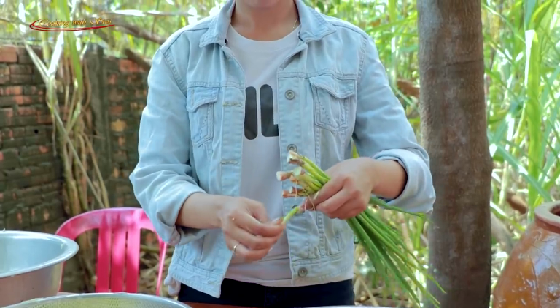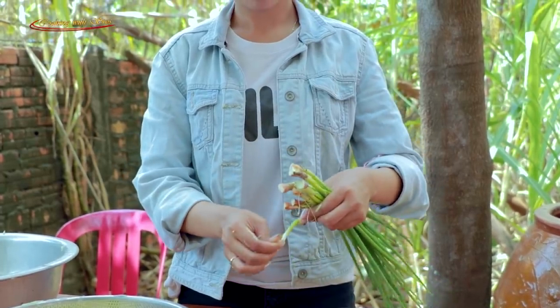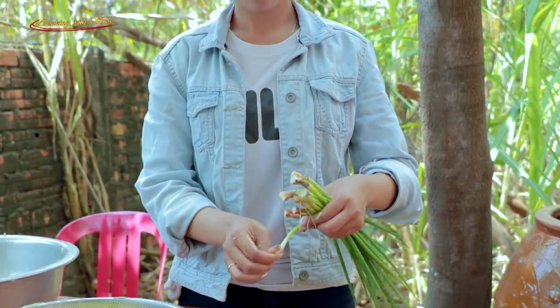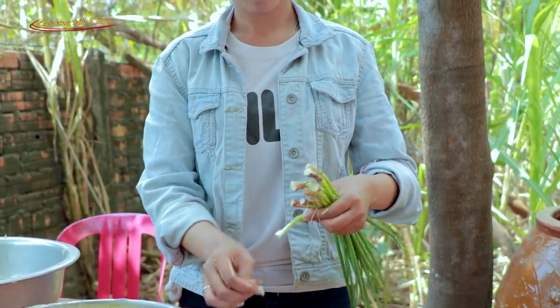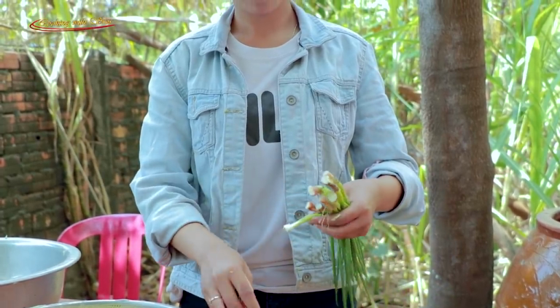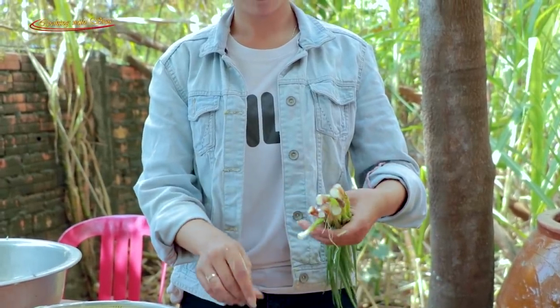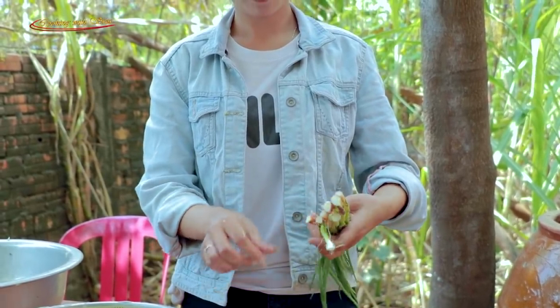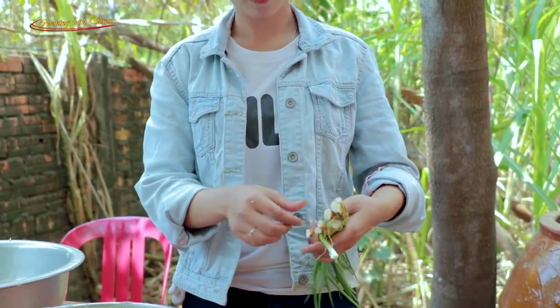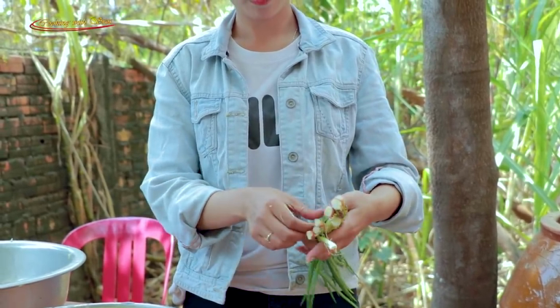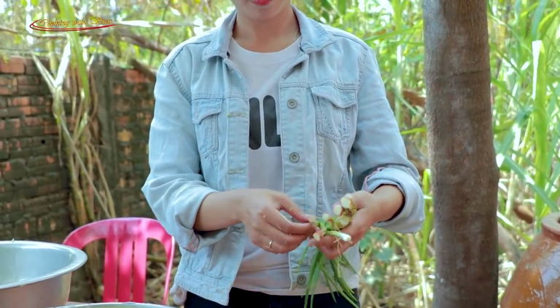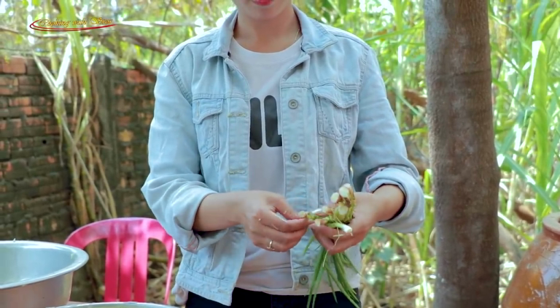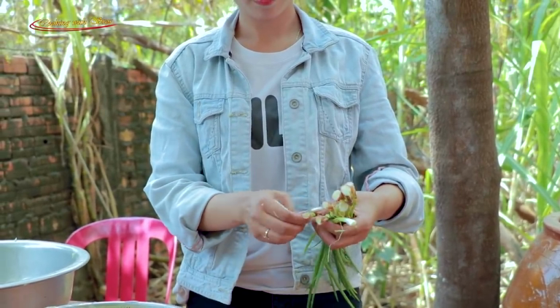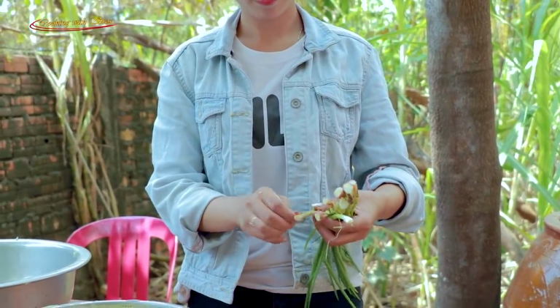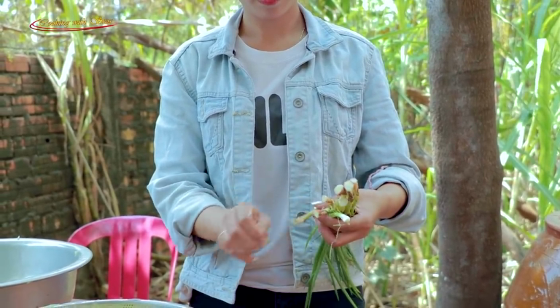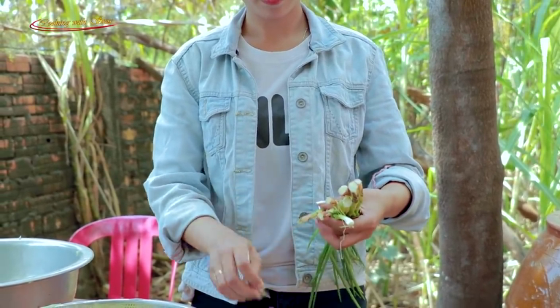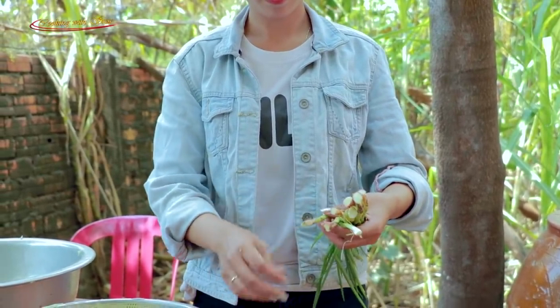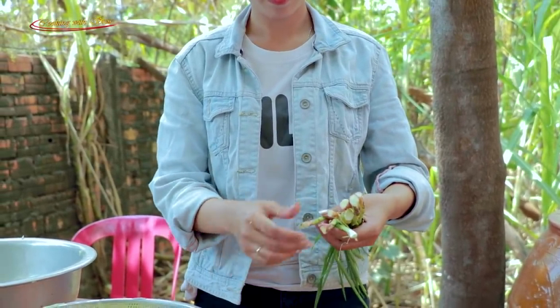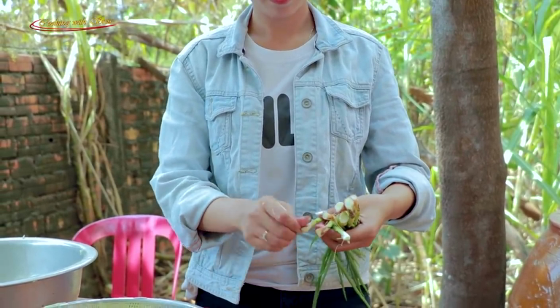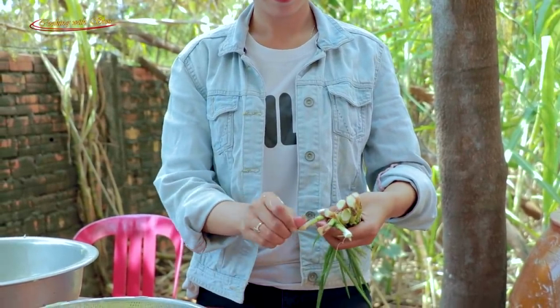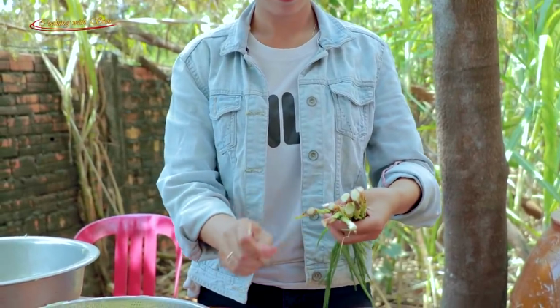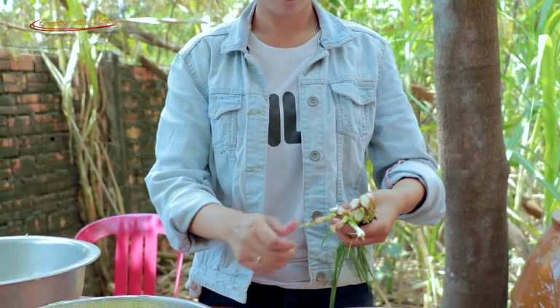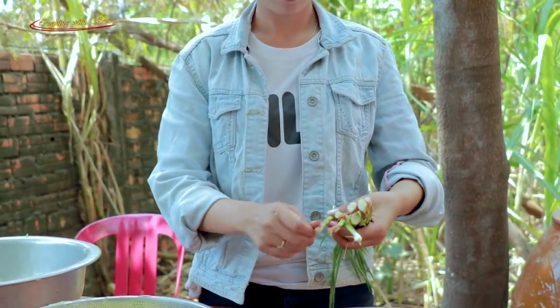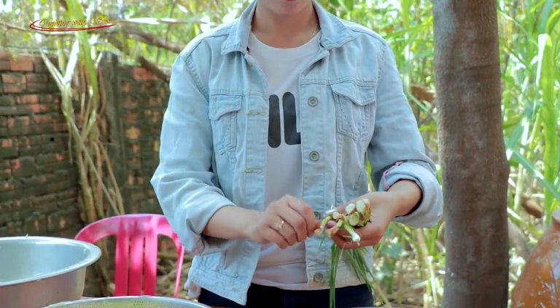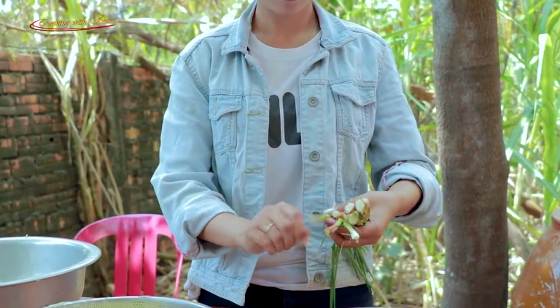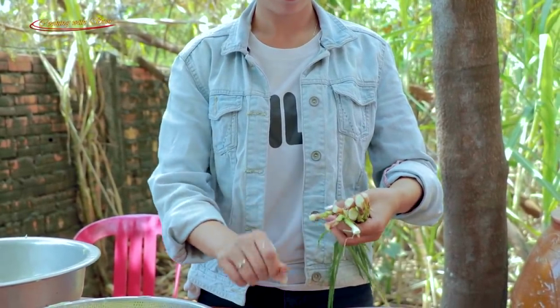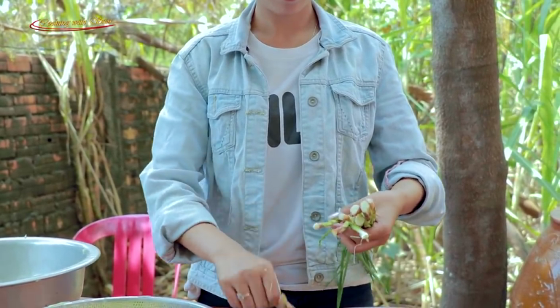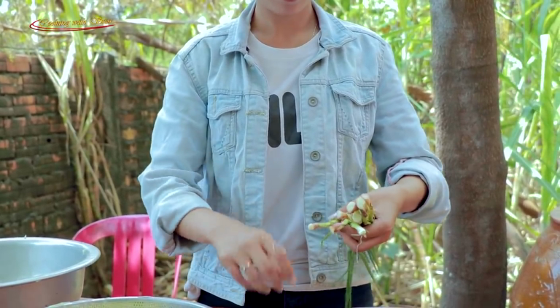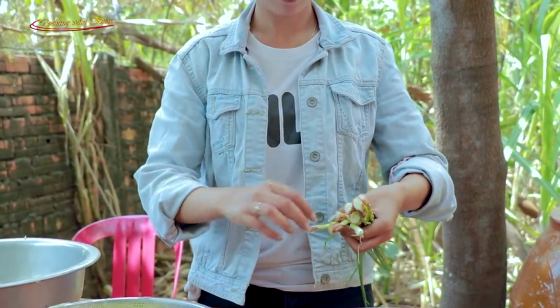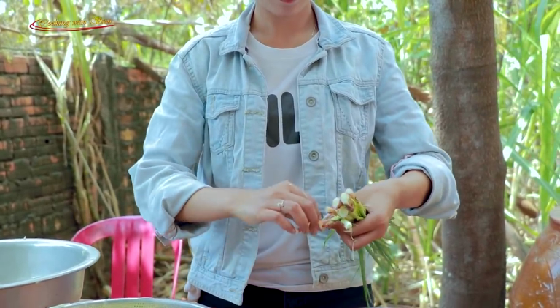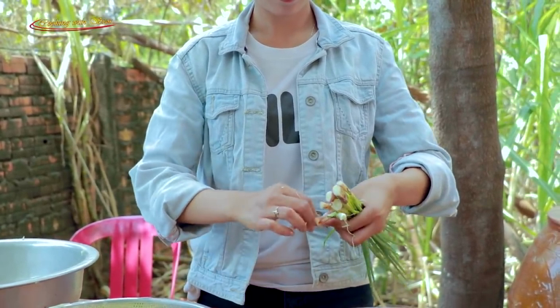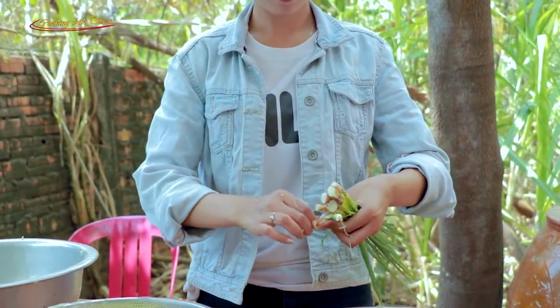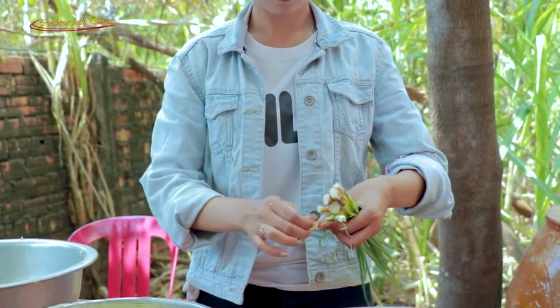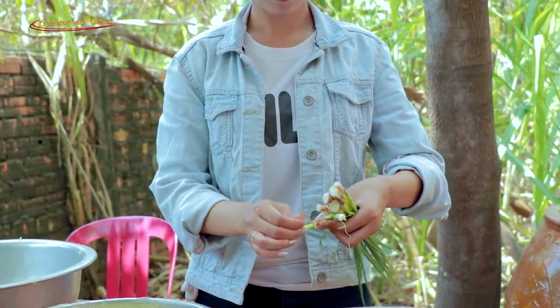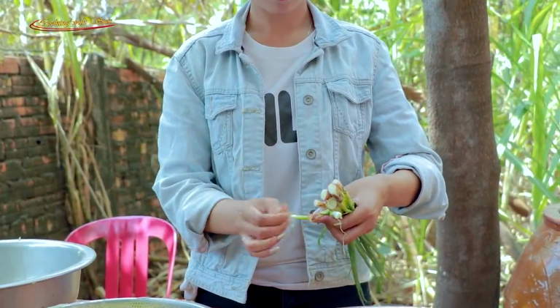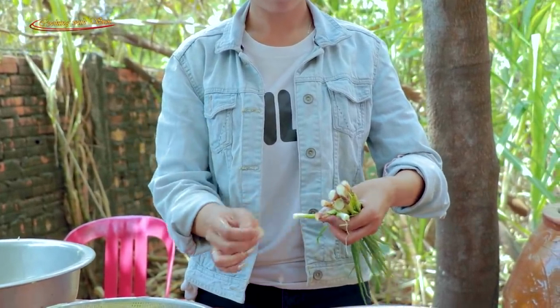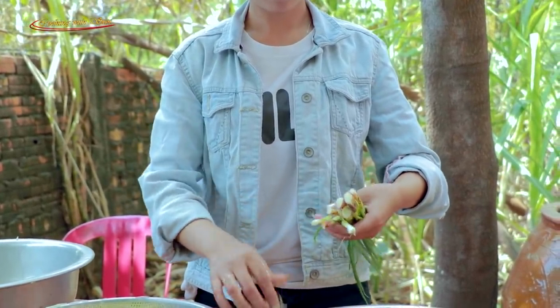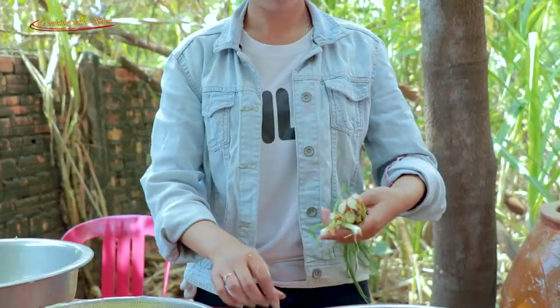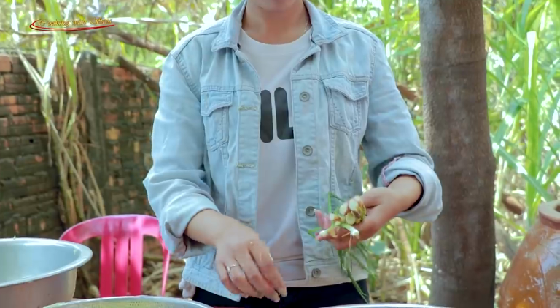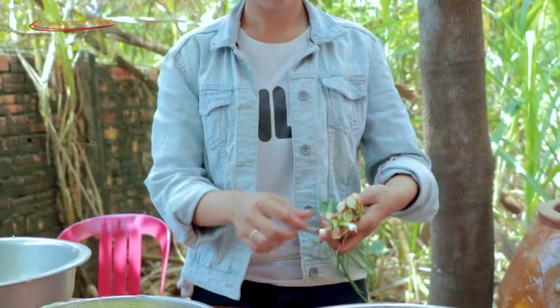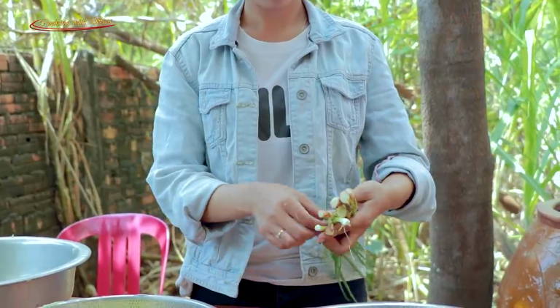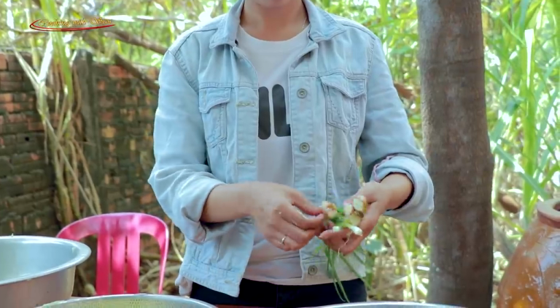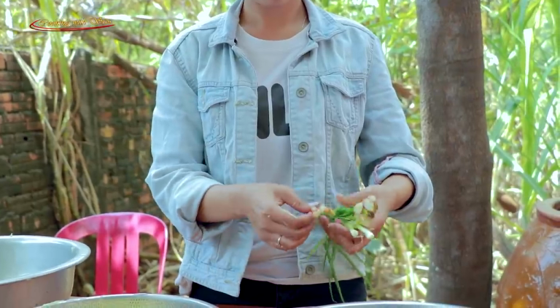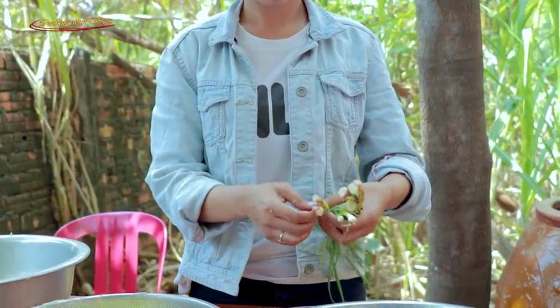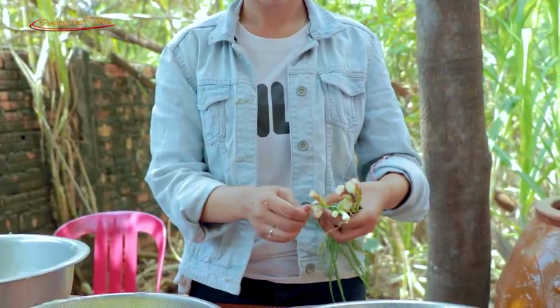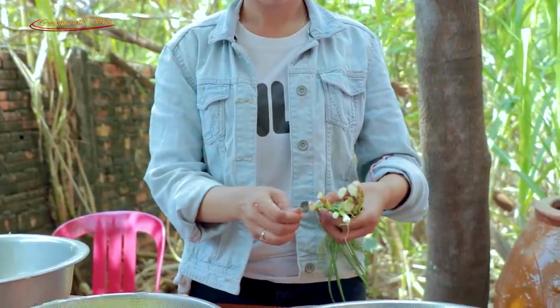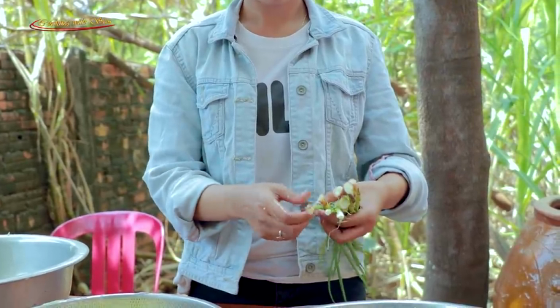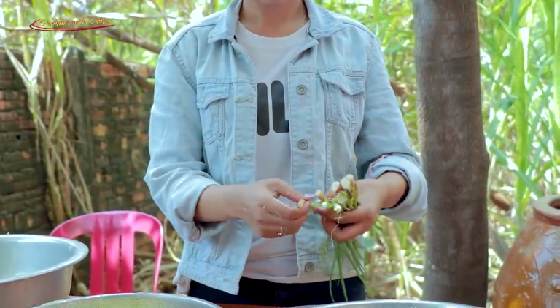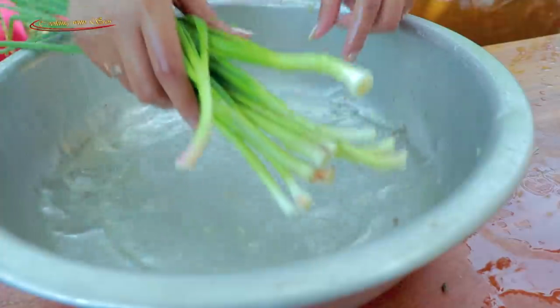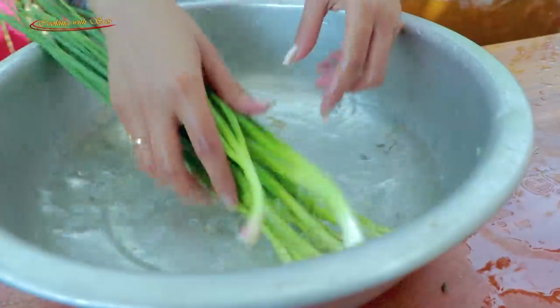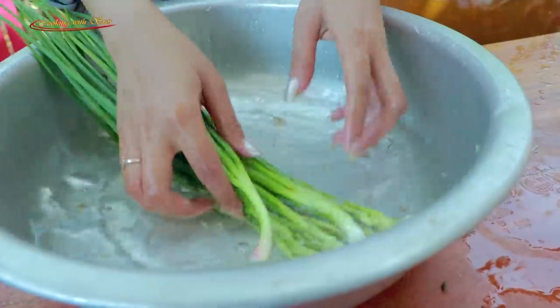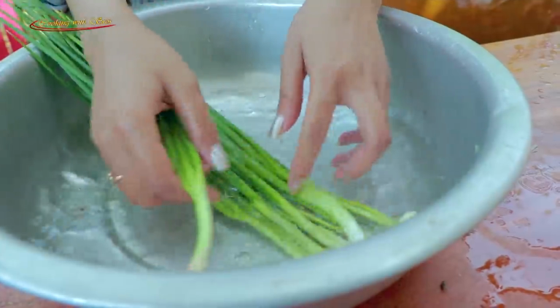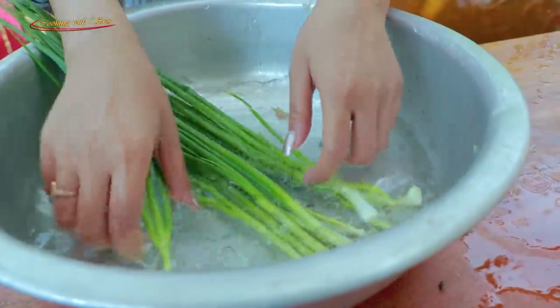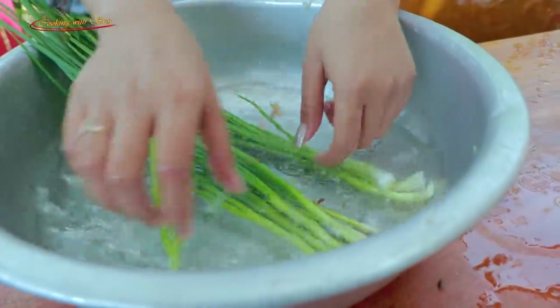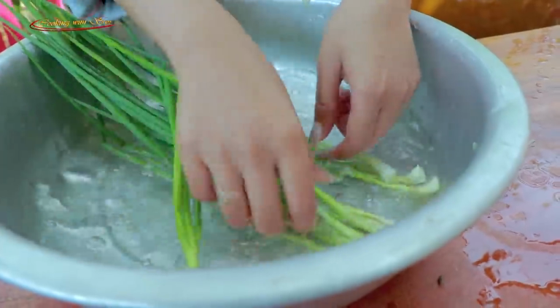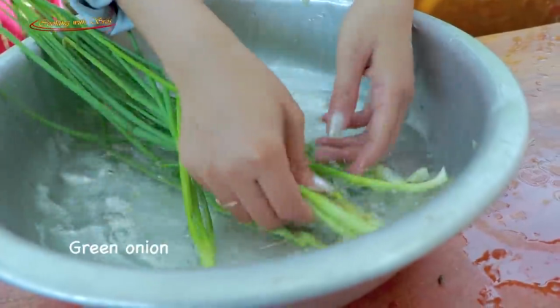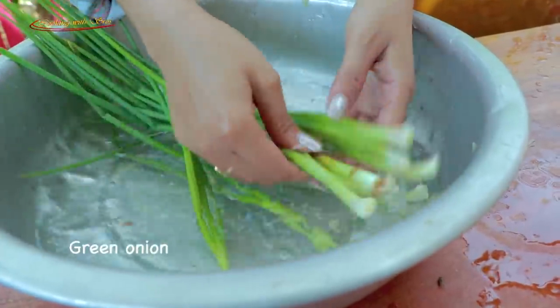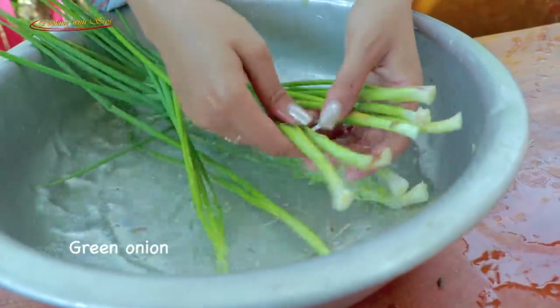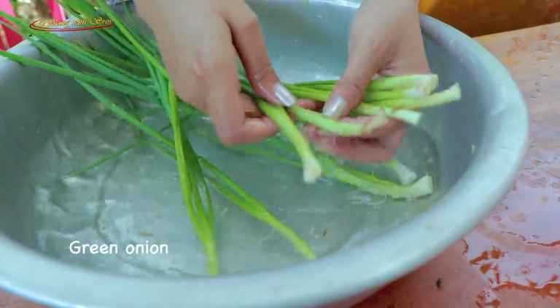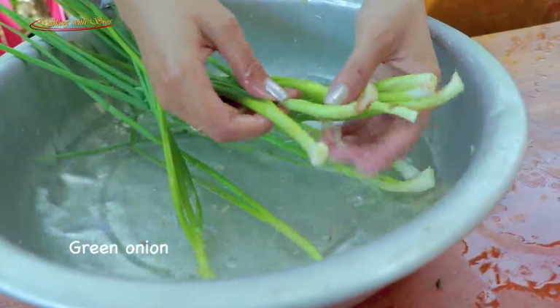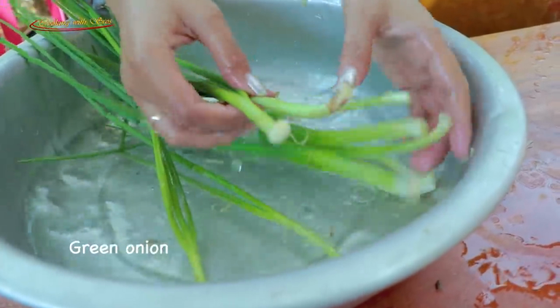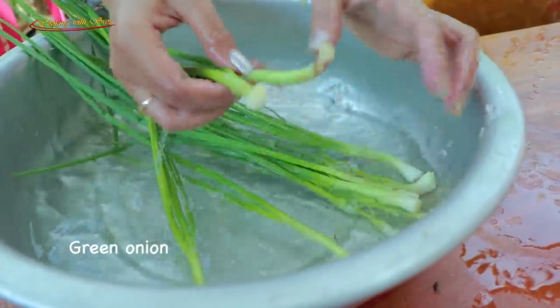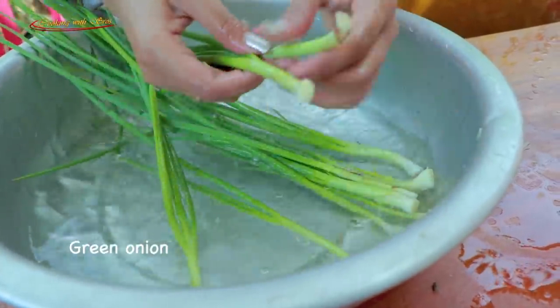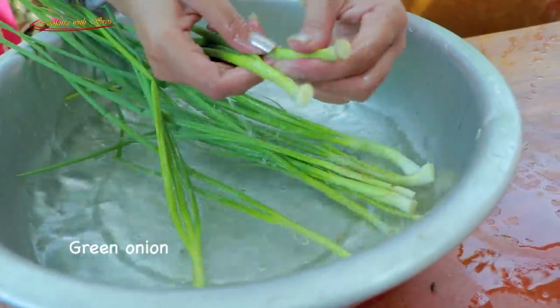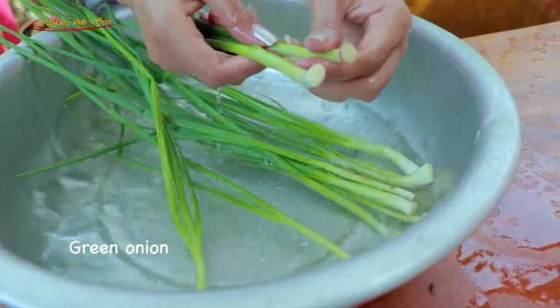I put the egg in the pan. Now I put the egg in the pan. It's a good one.